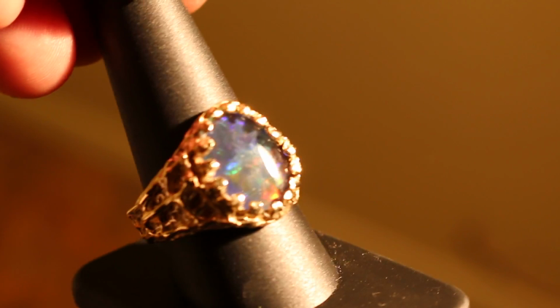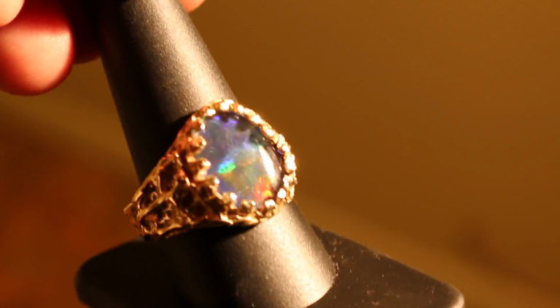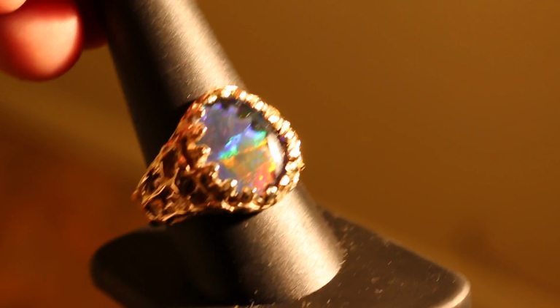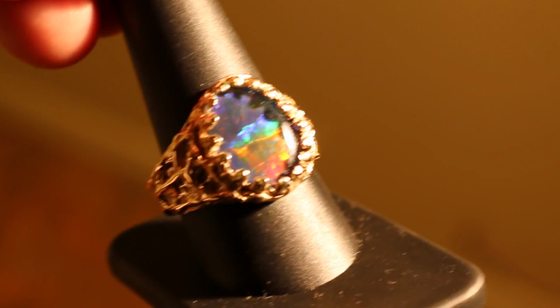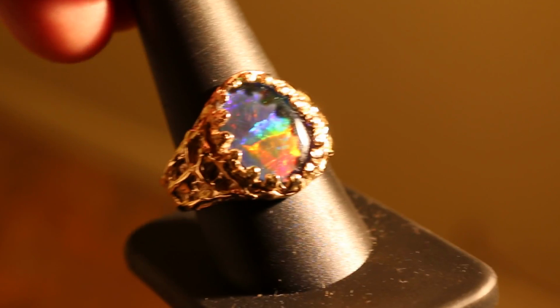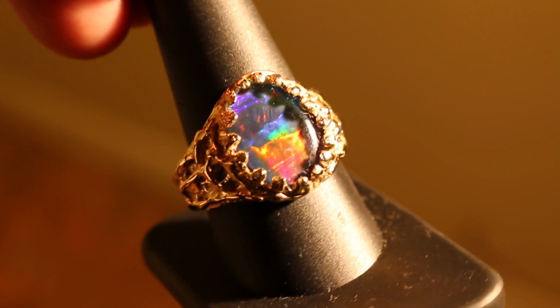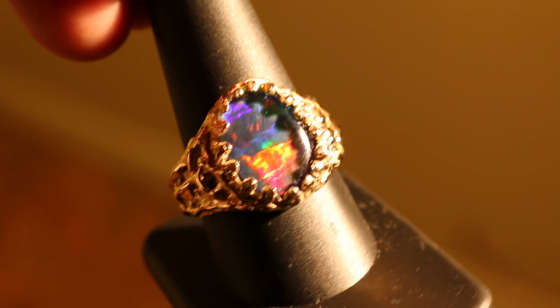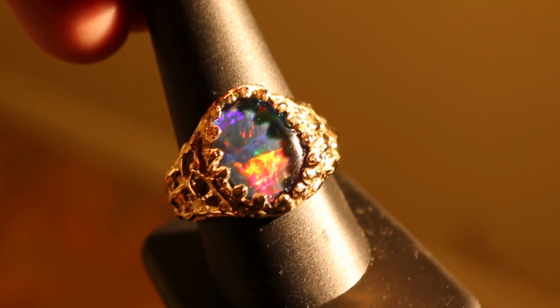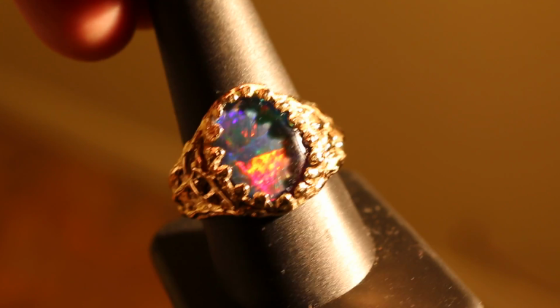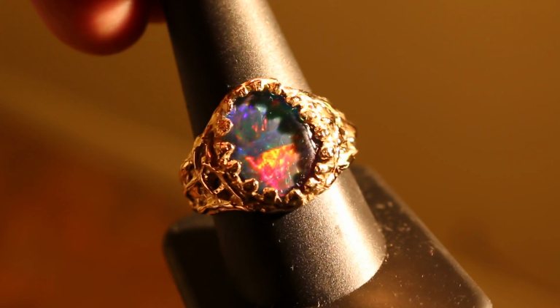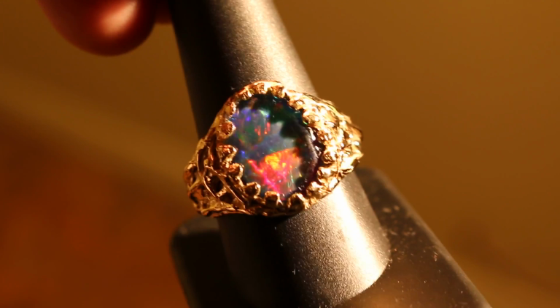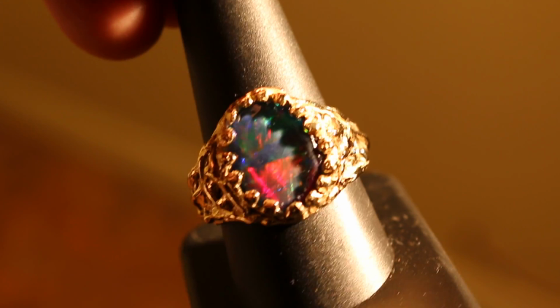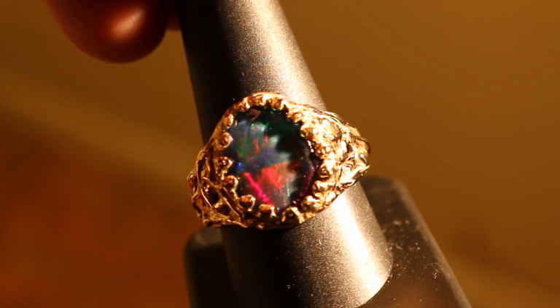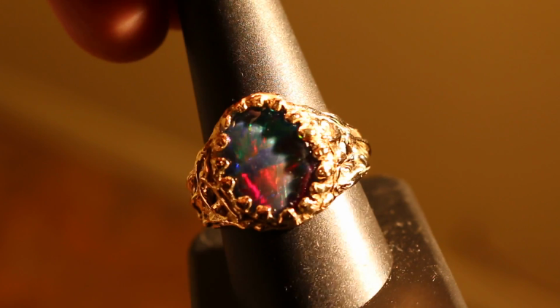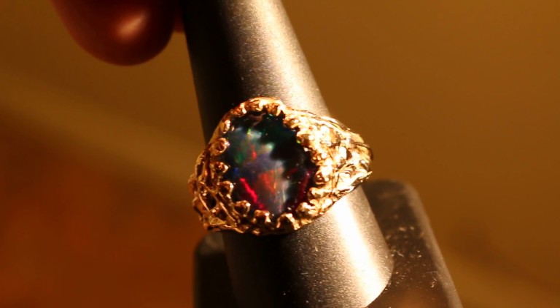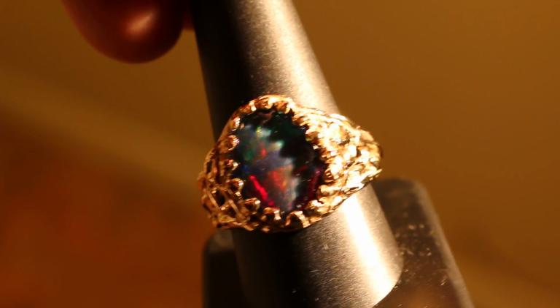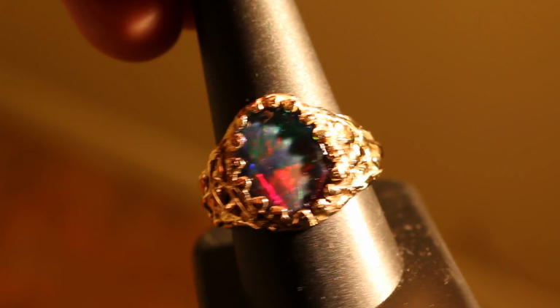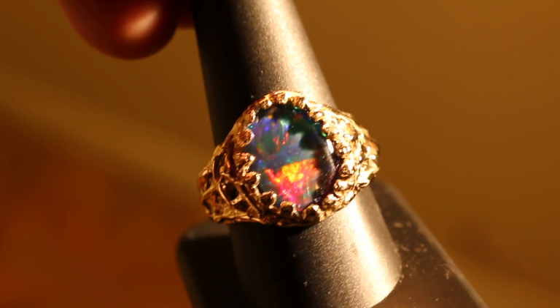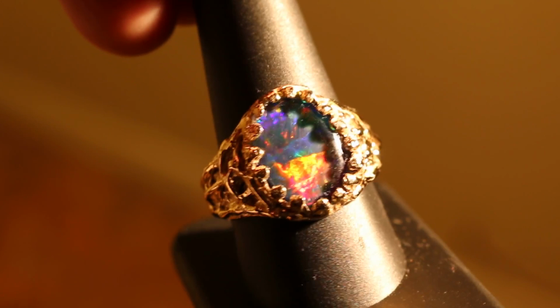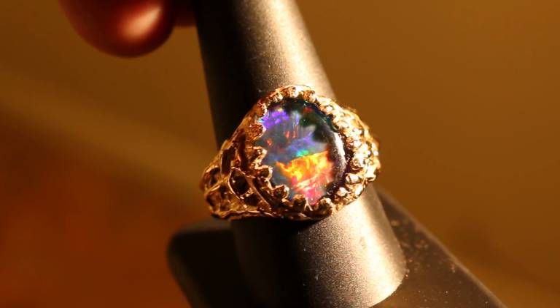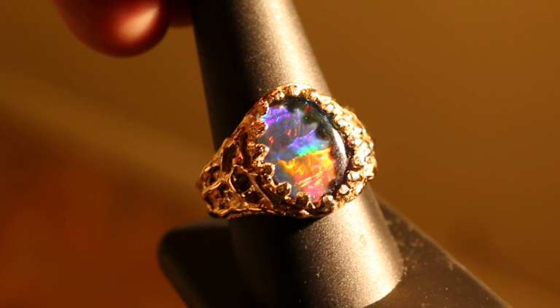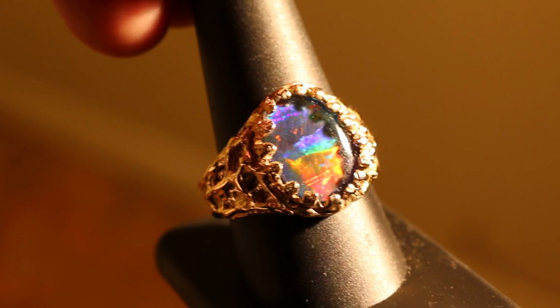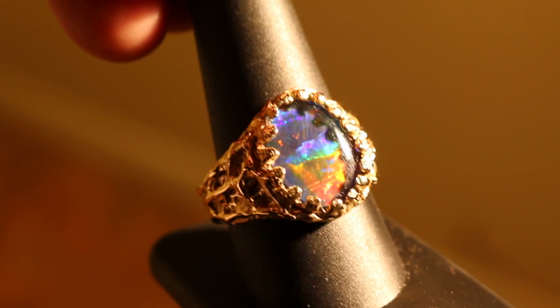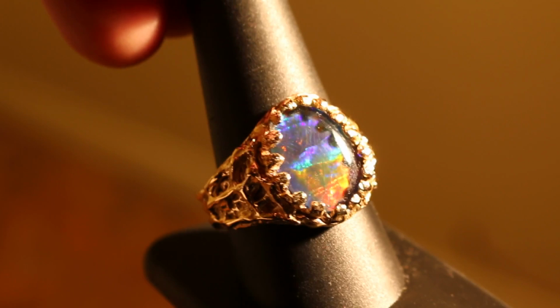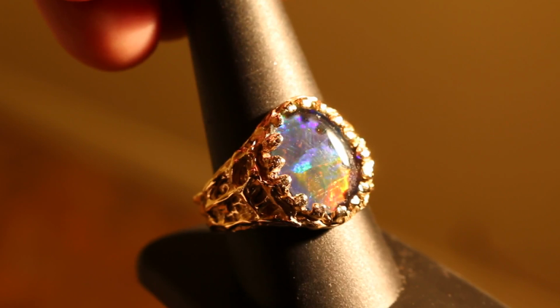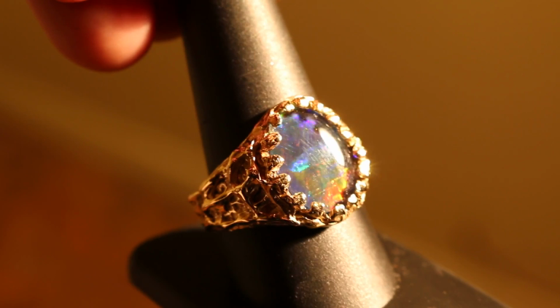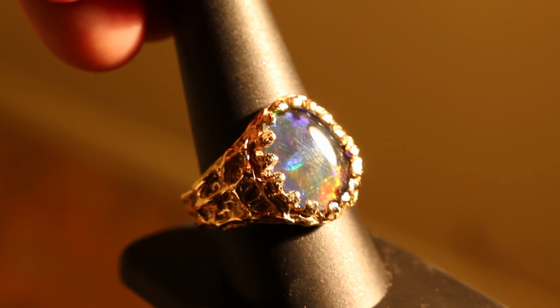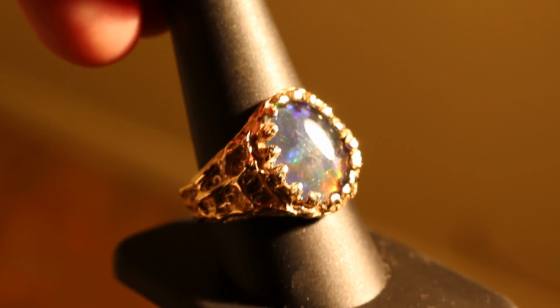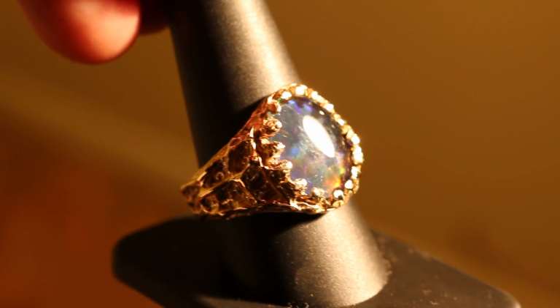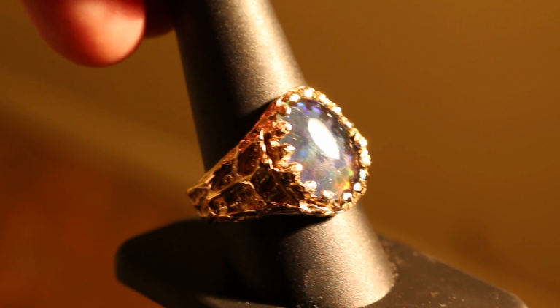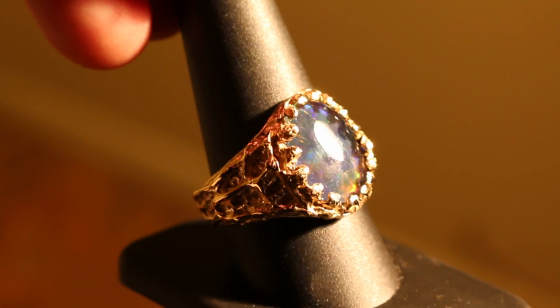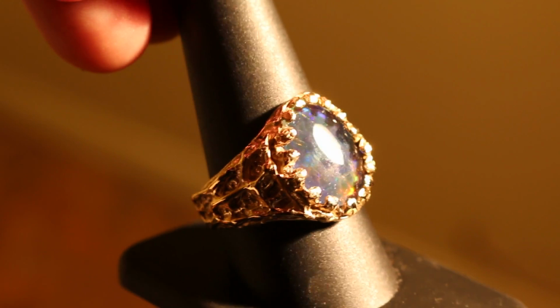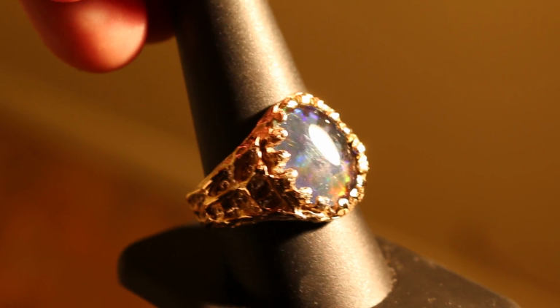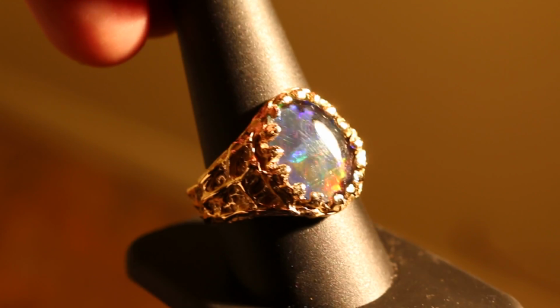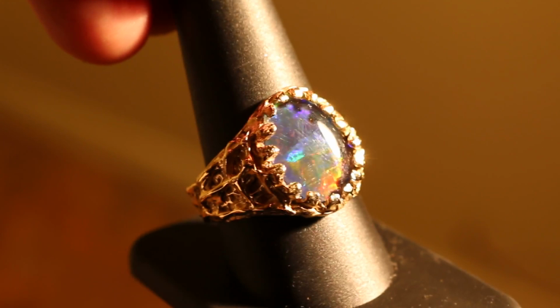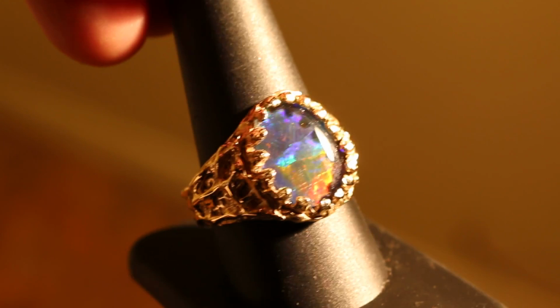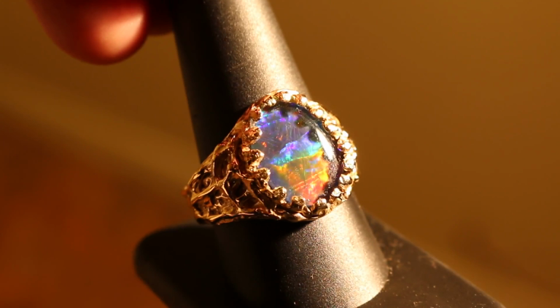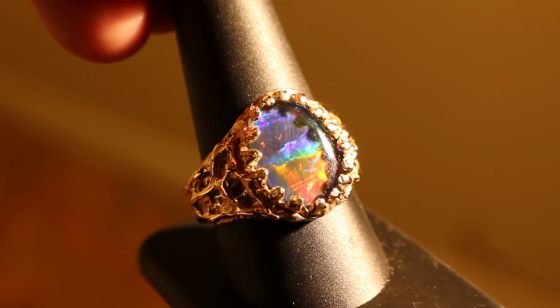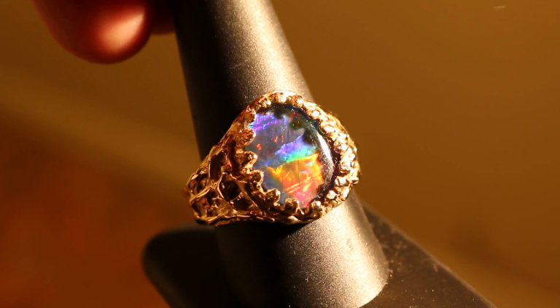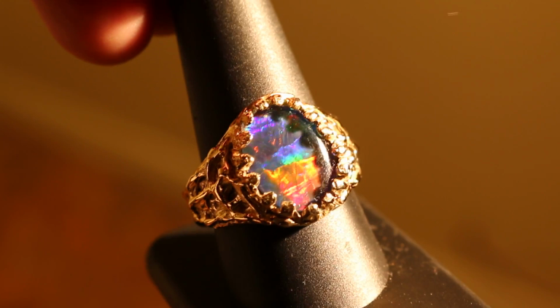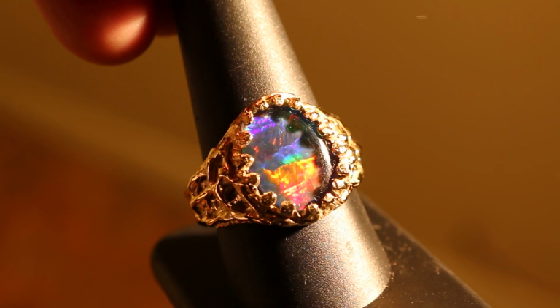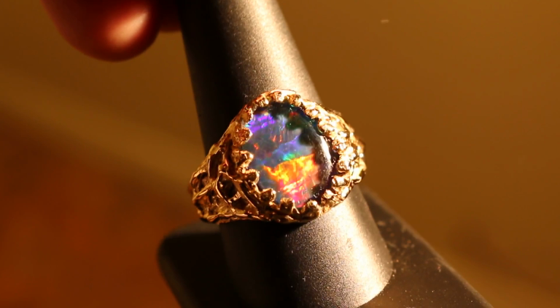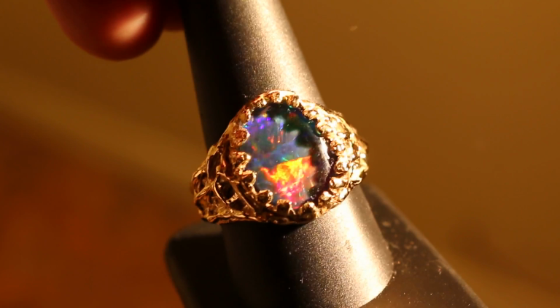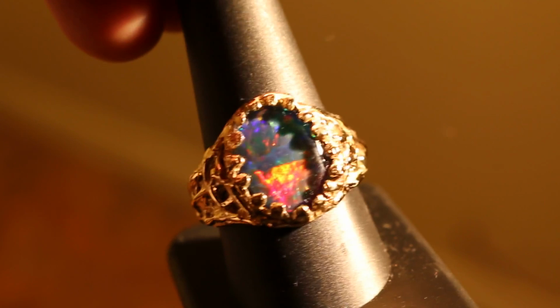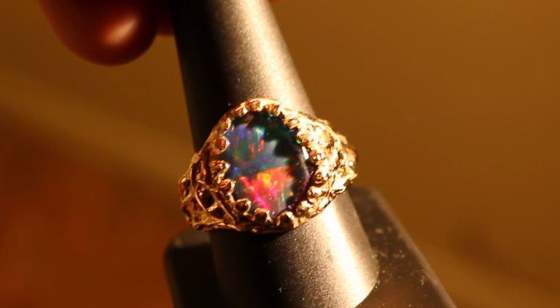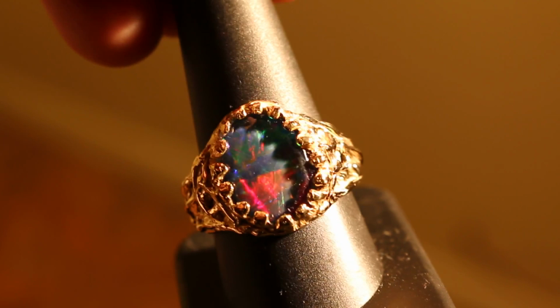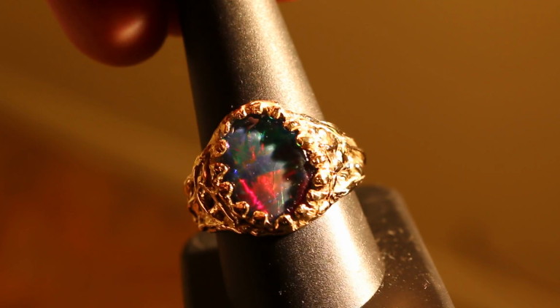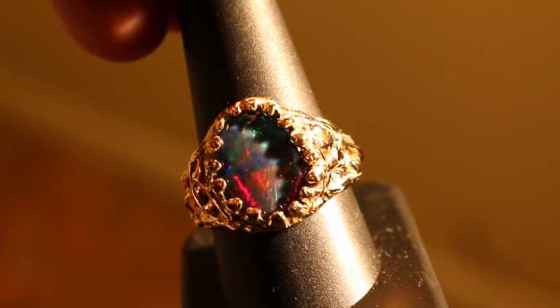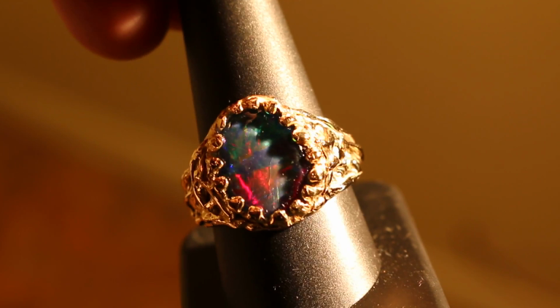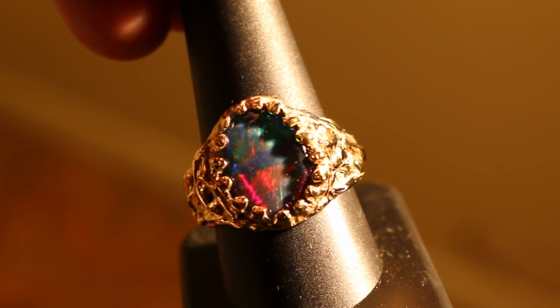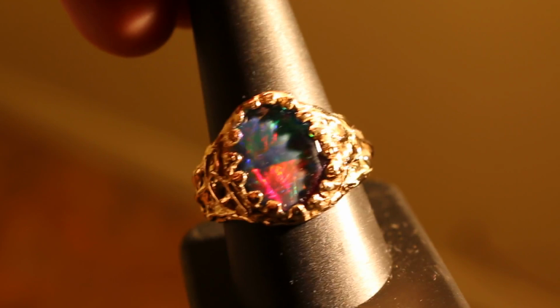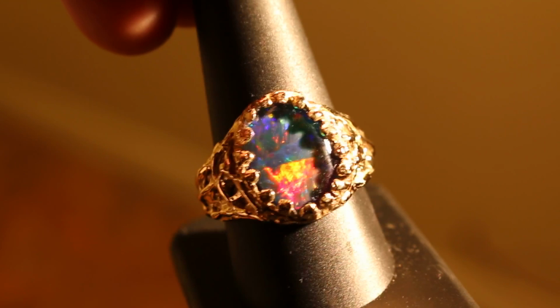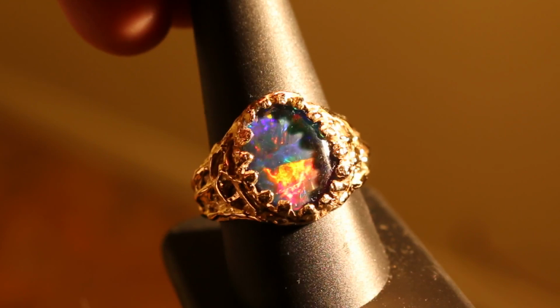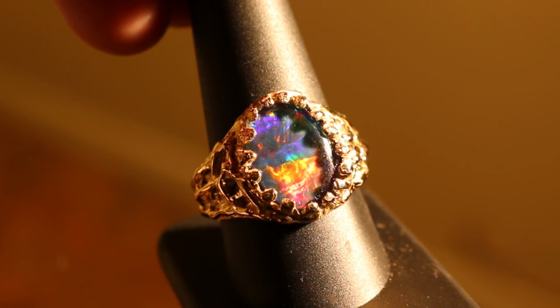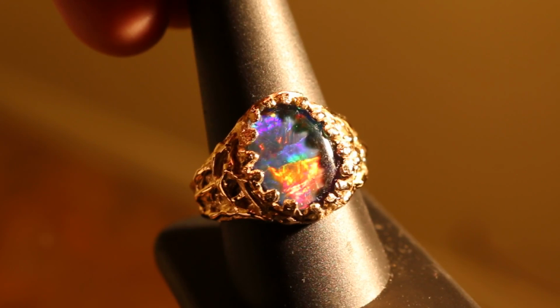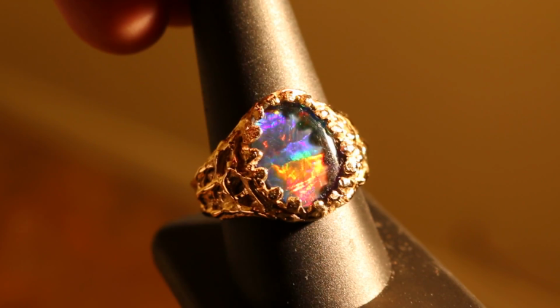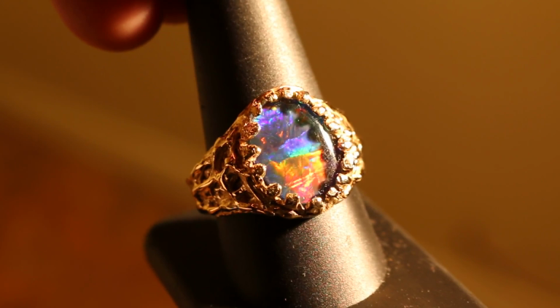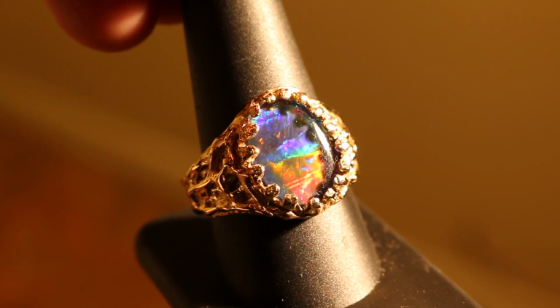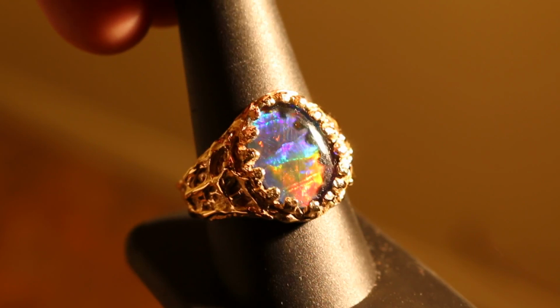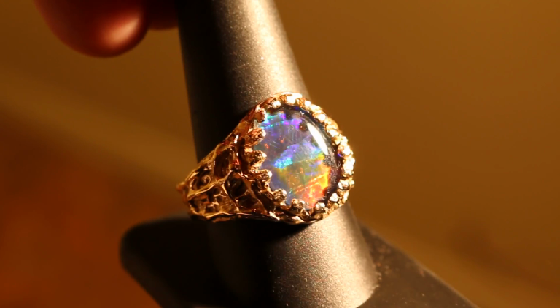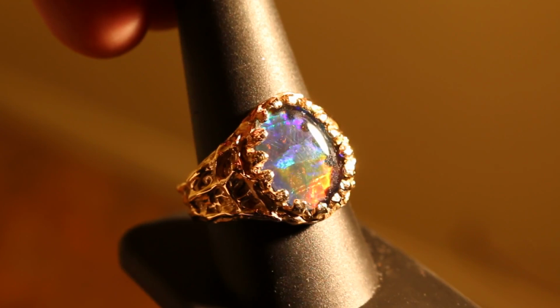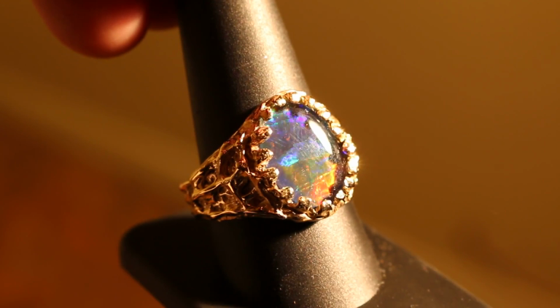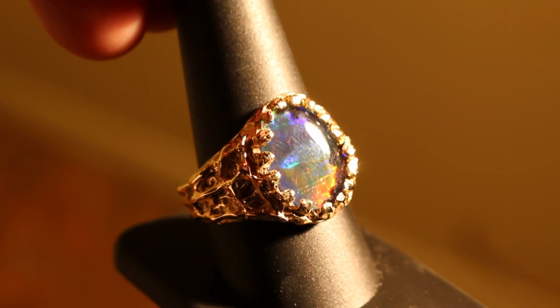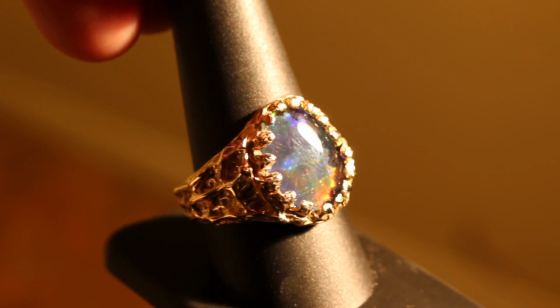You can choose your own opal to go in this ring. You can use an opal like this, or a black opal, or a white opal.